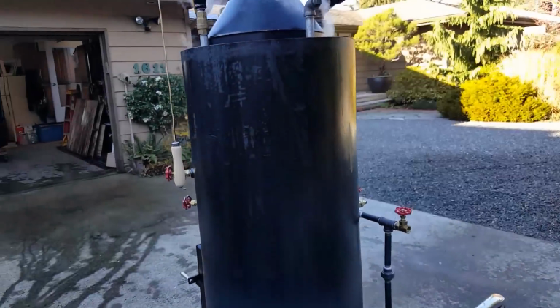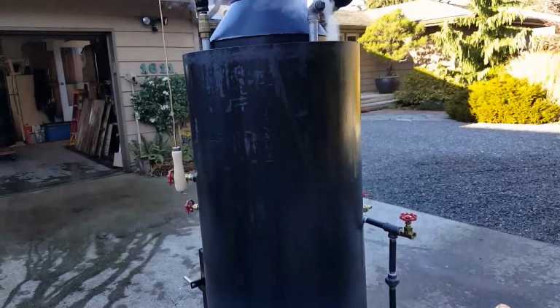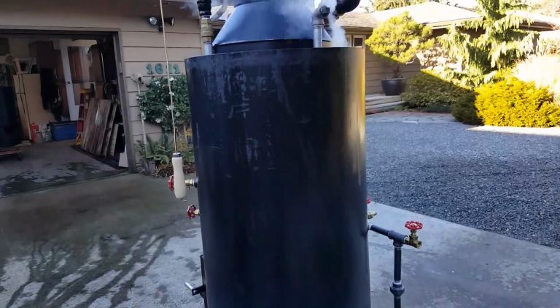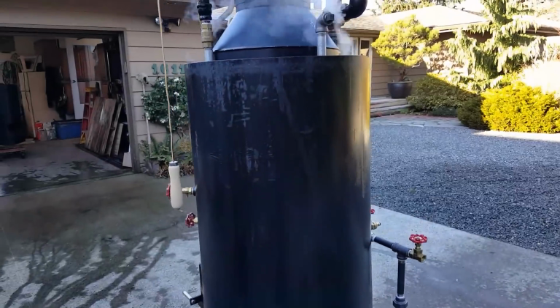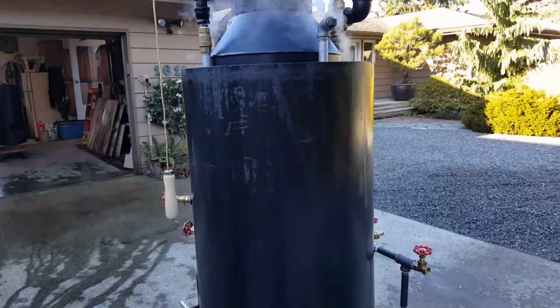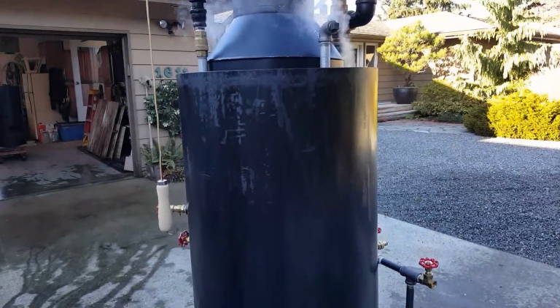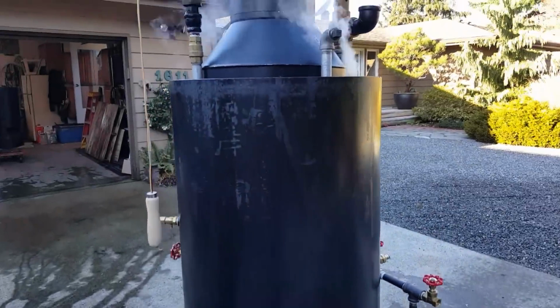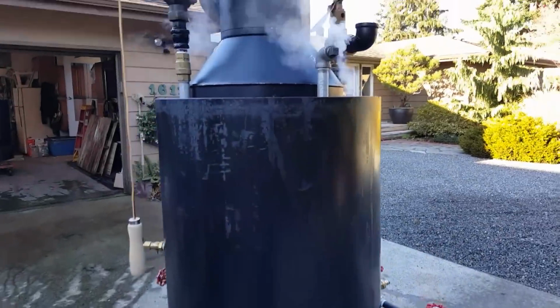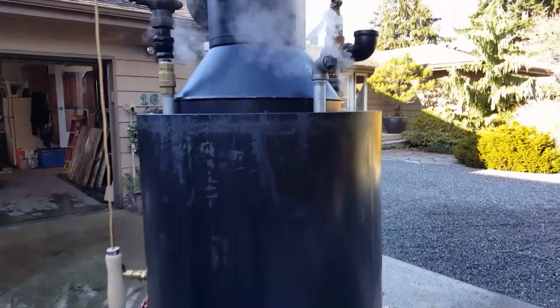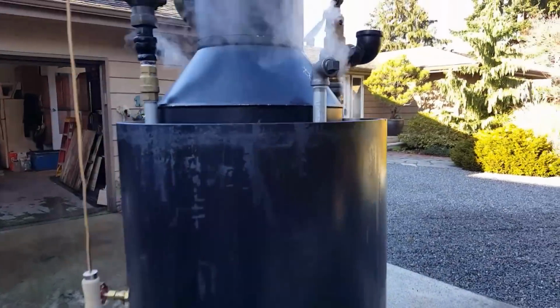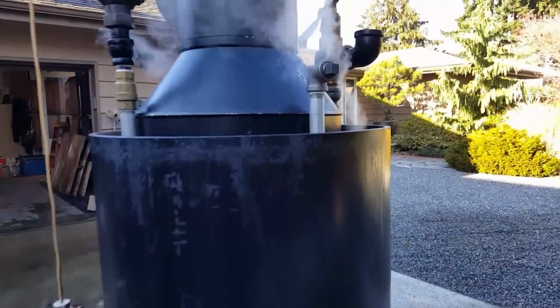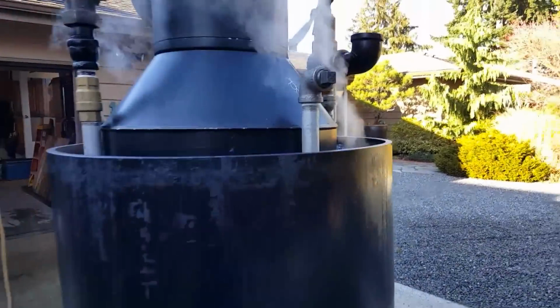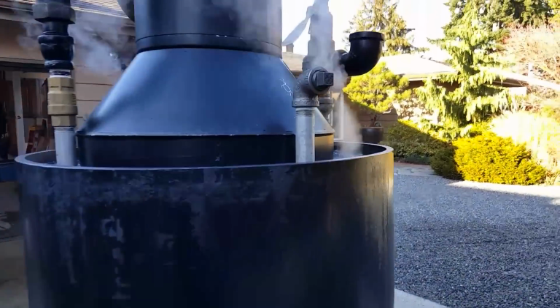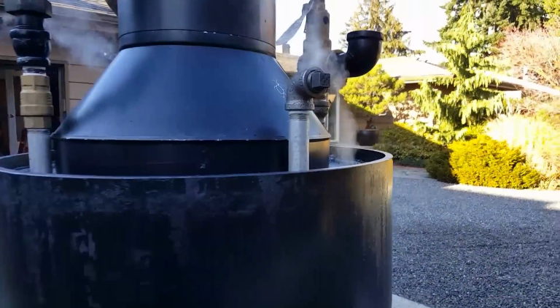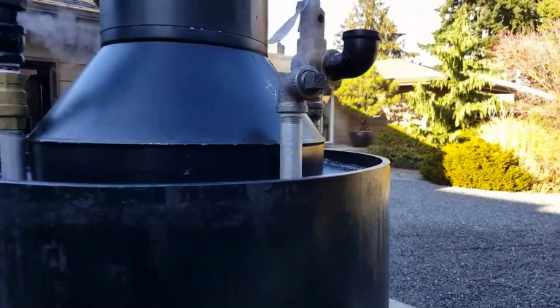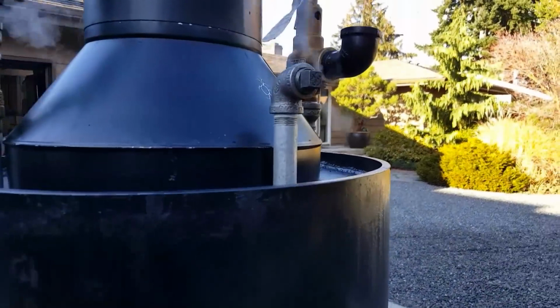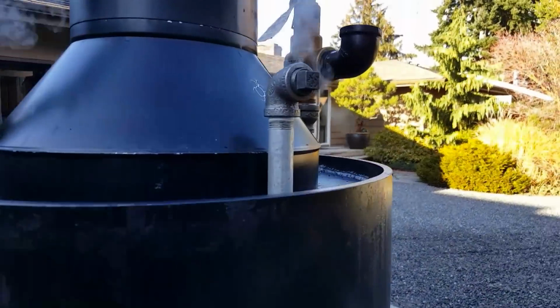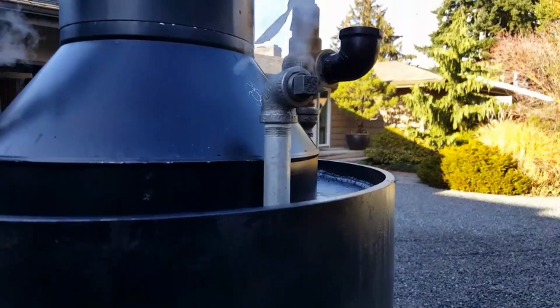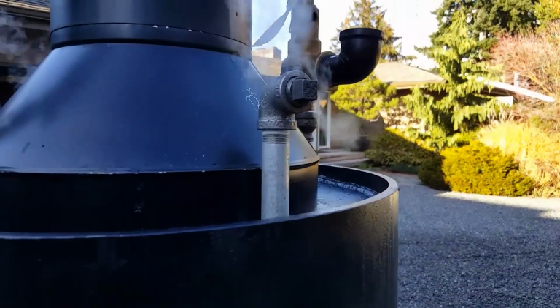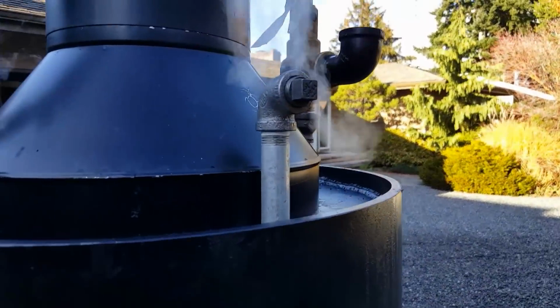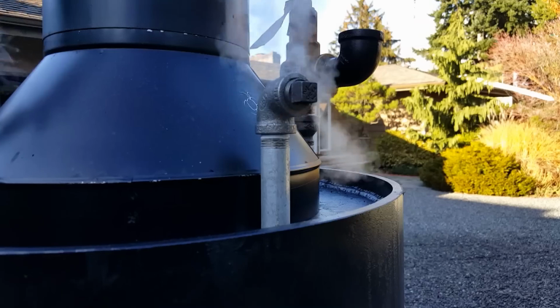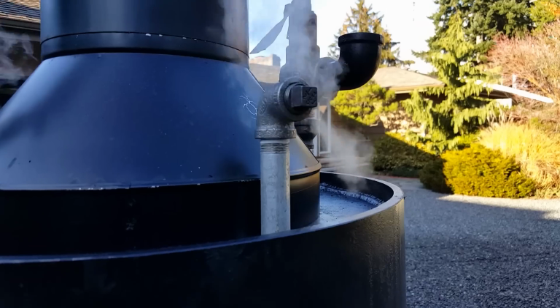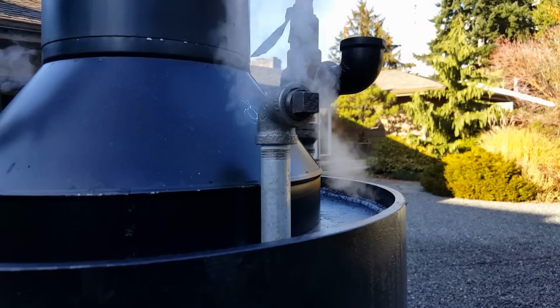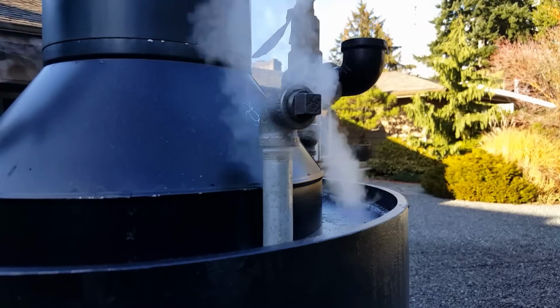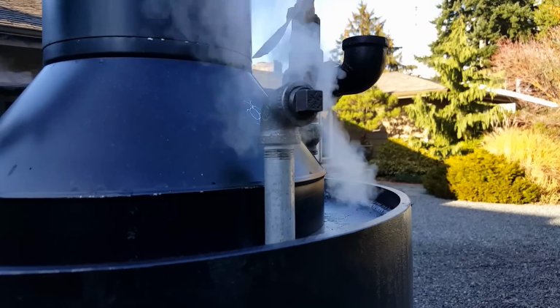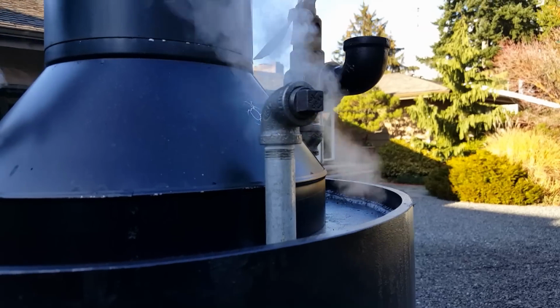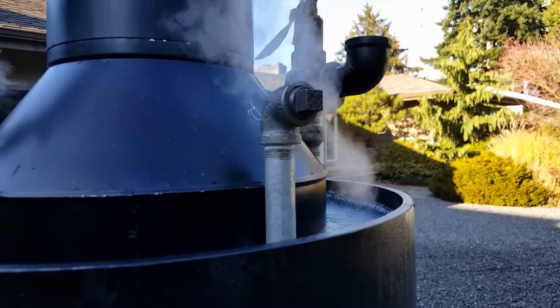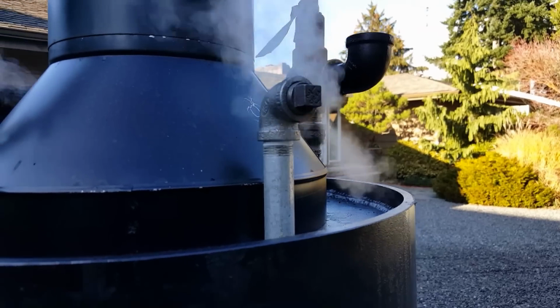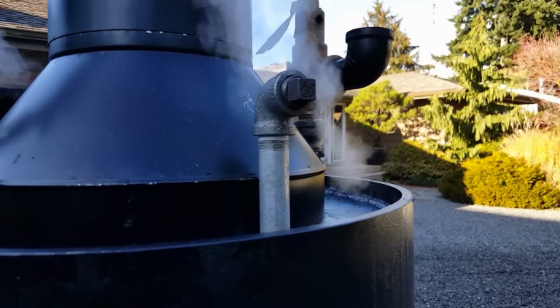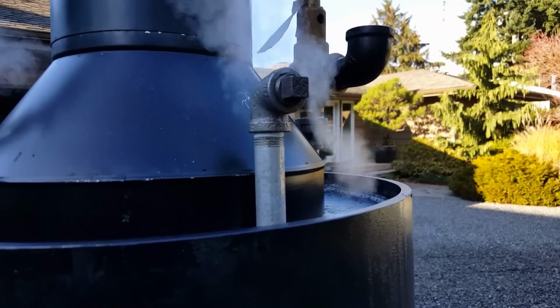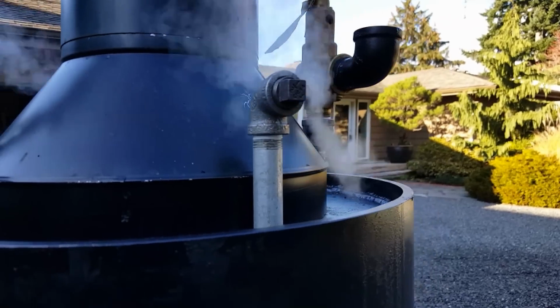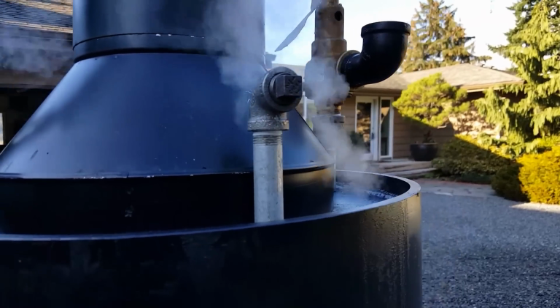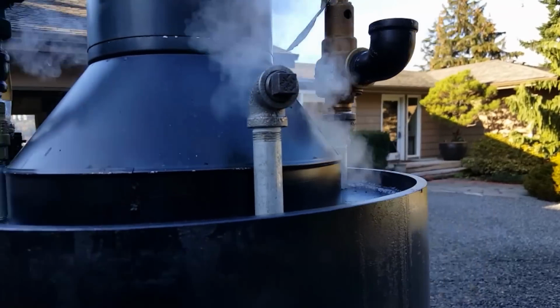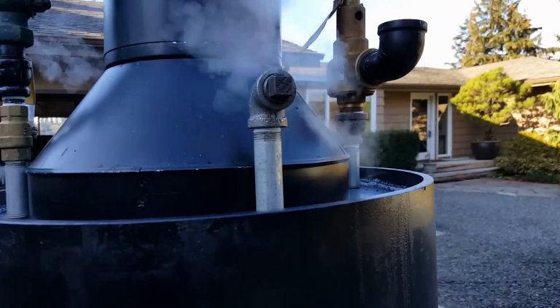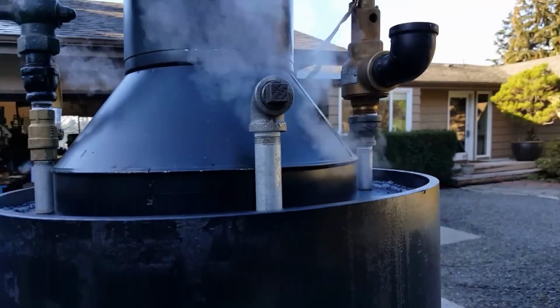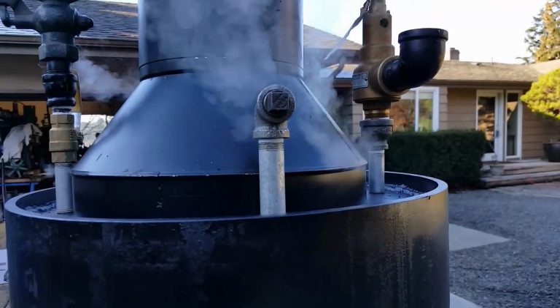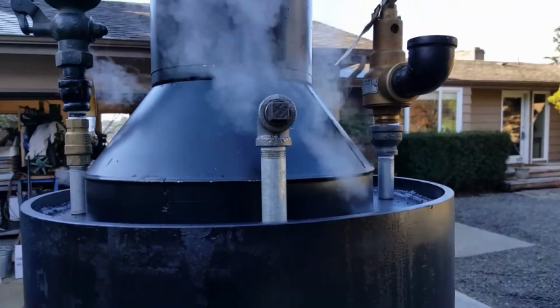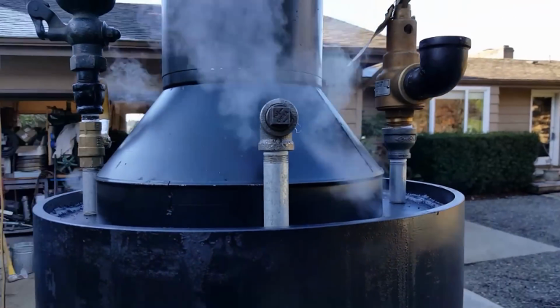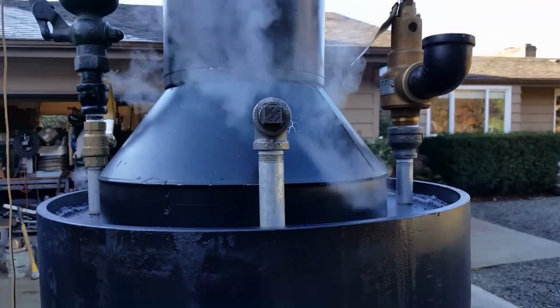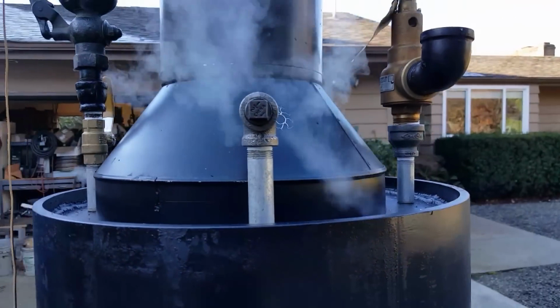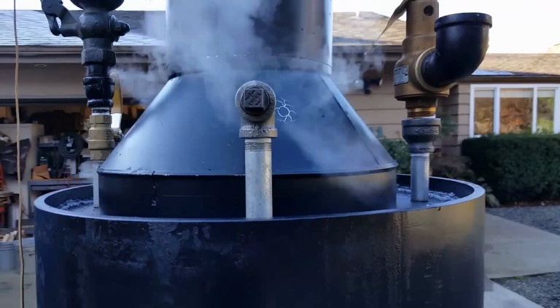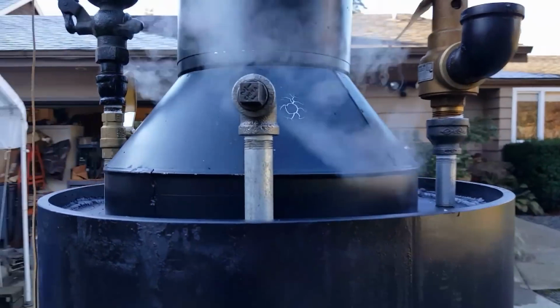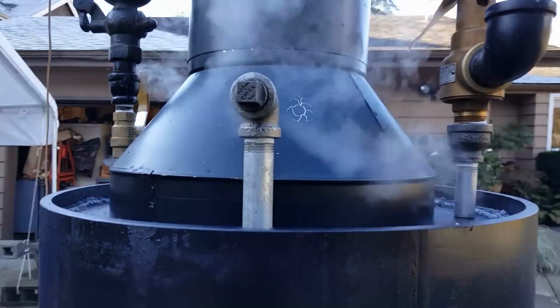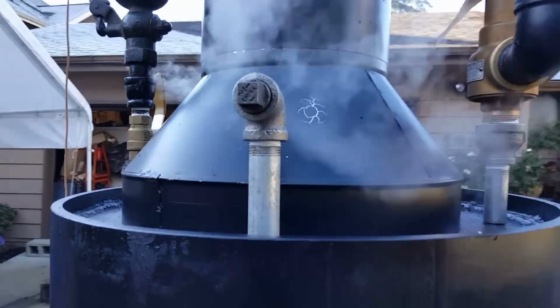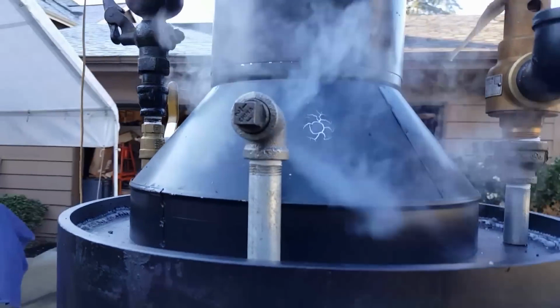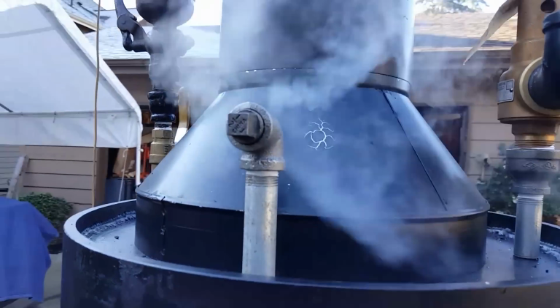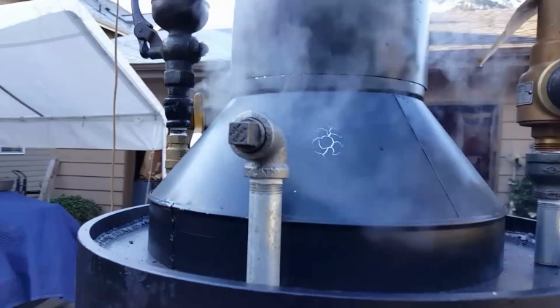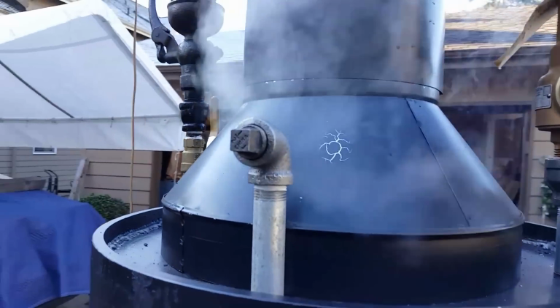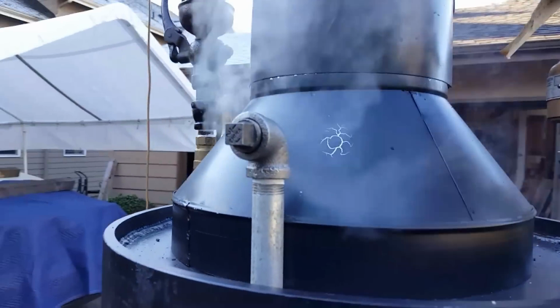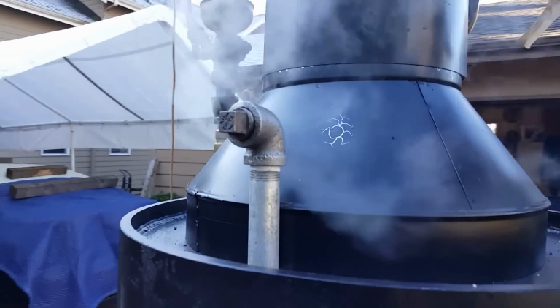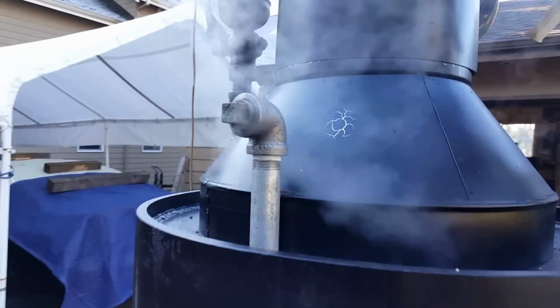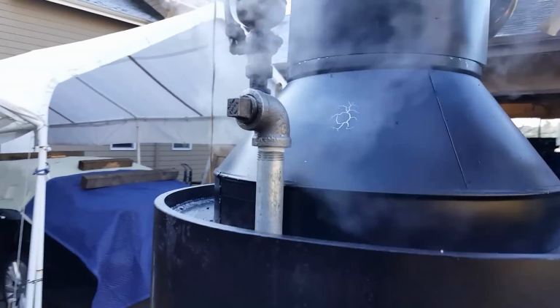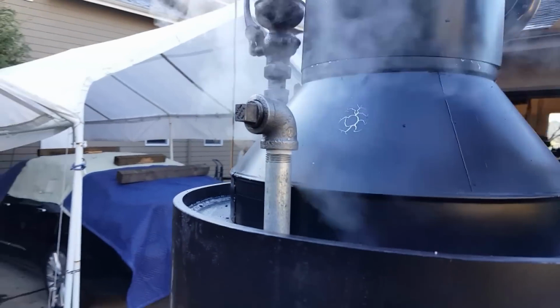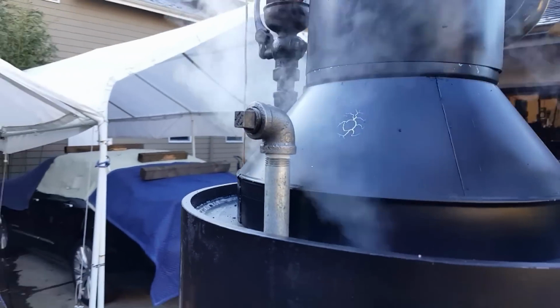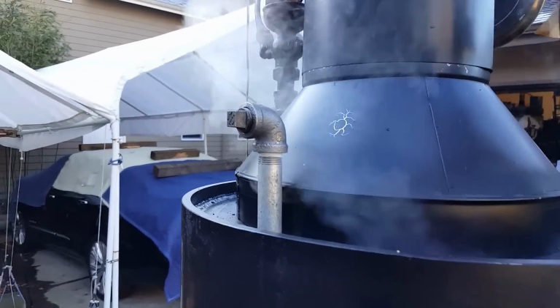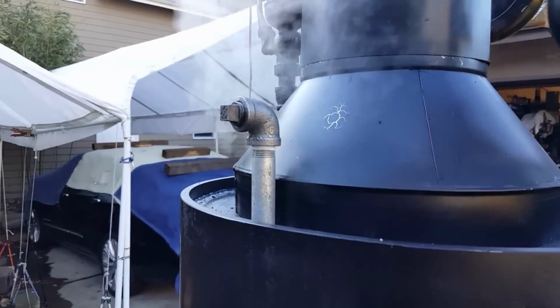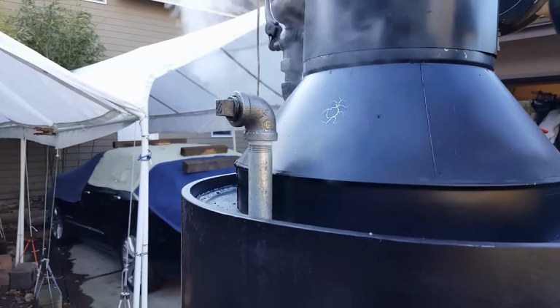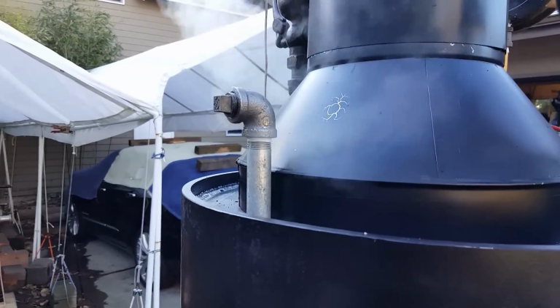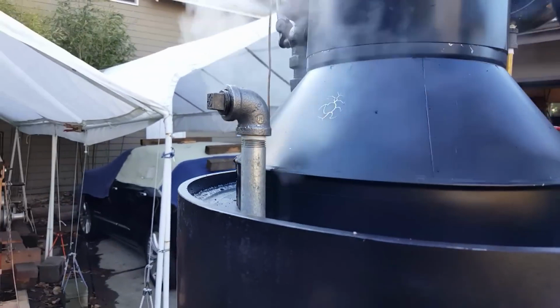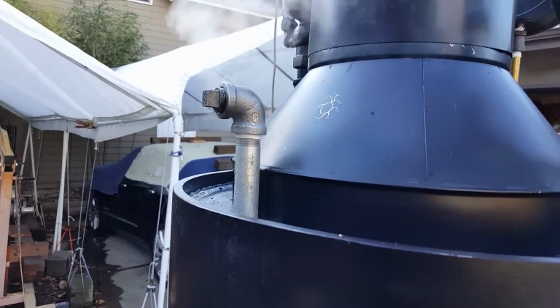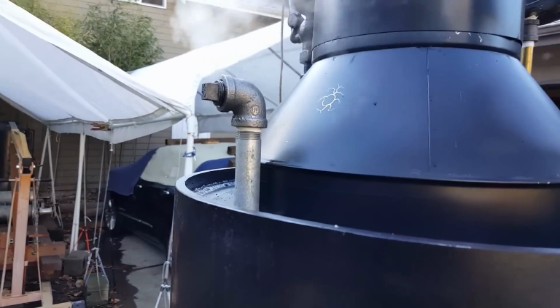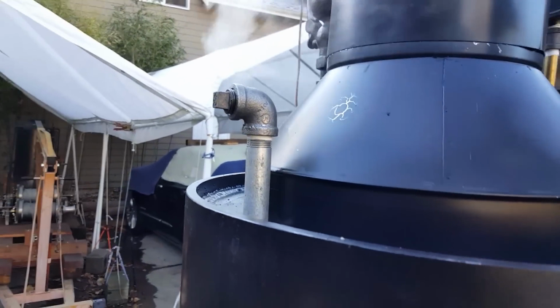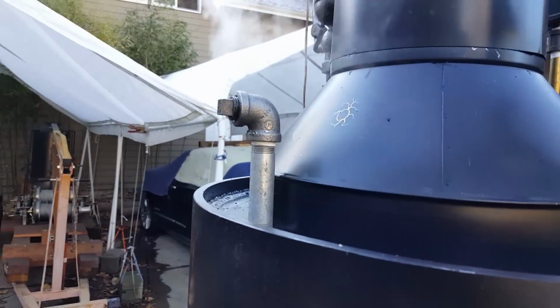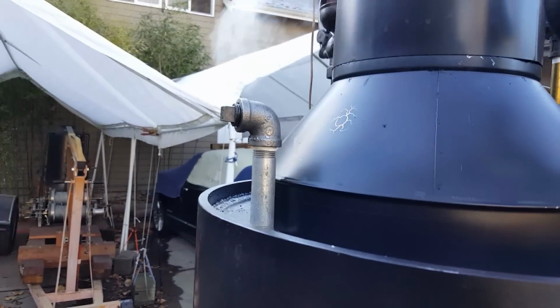Engine out here, right there. That plug is leaking, but it won't, of course.